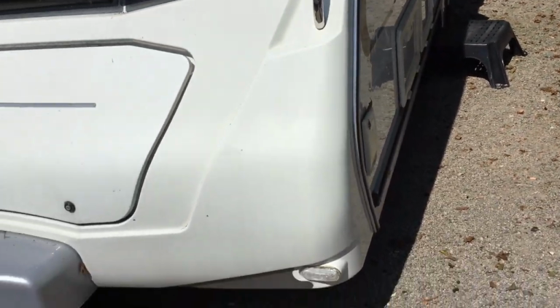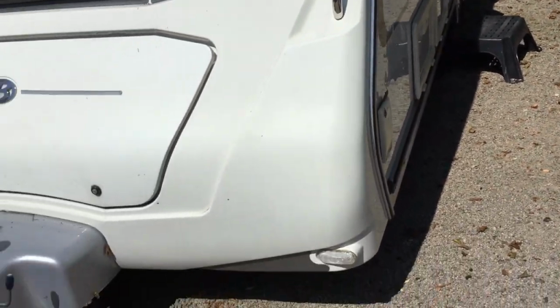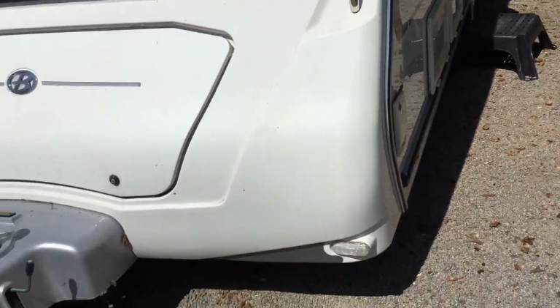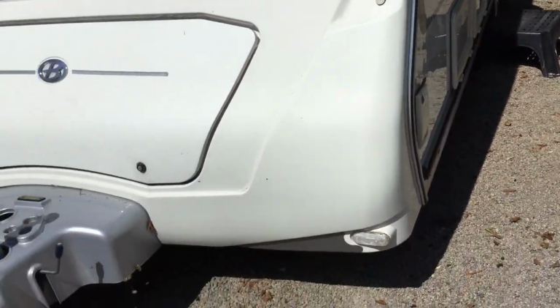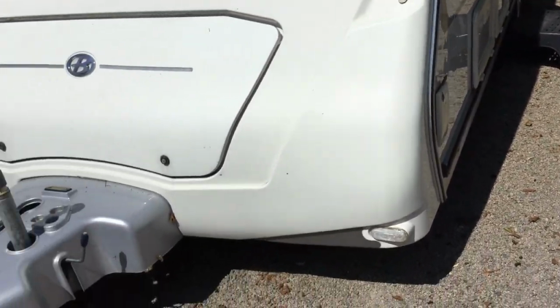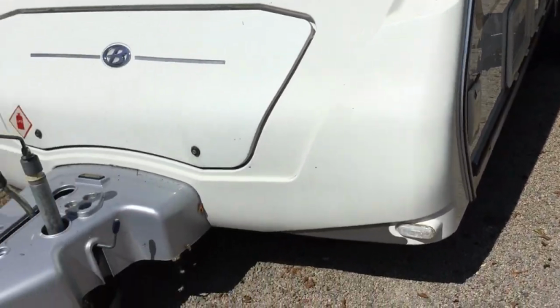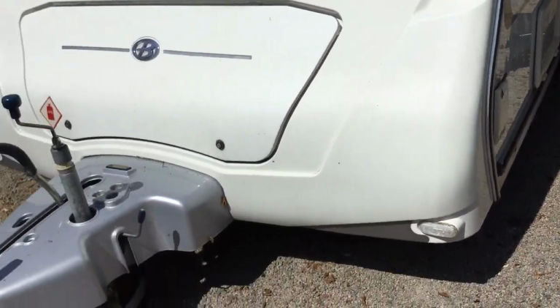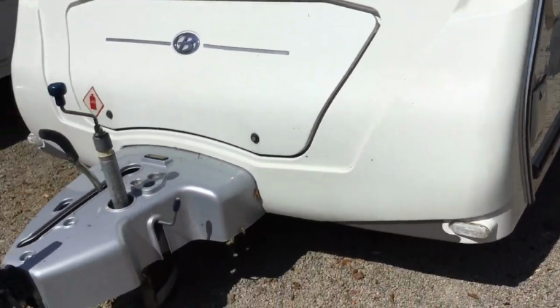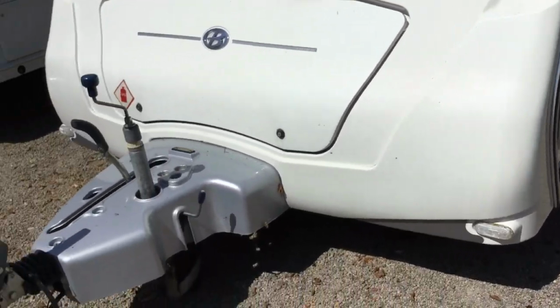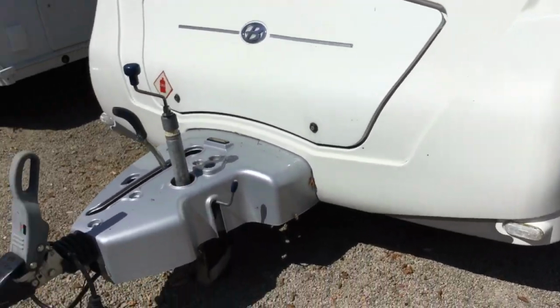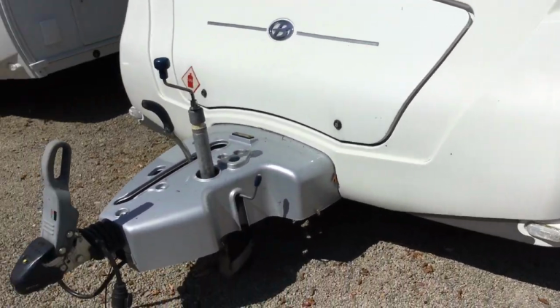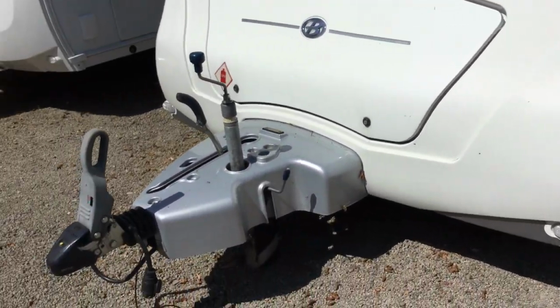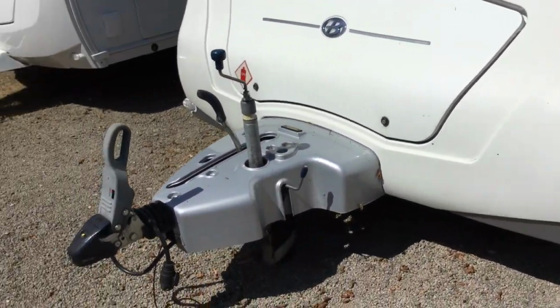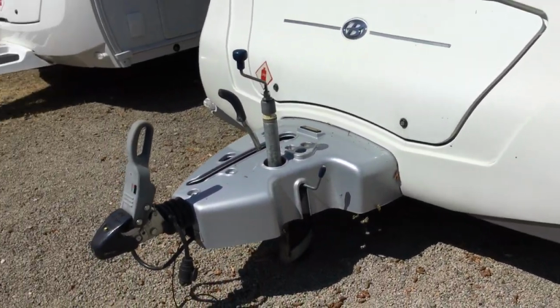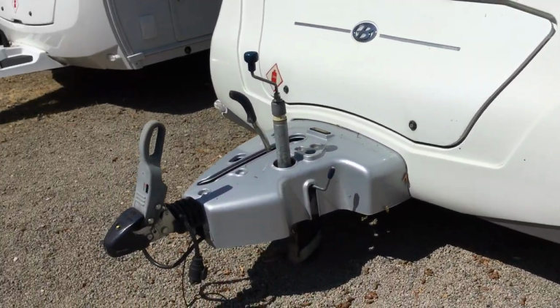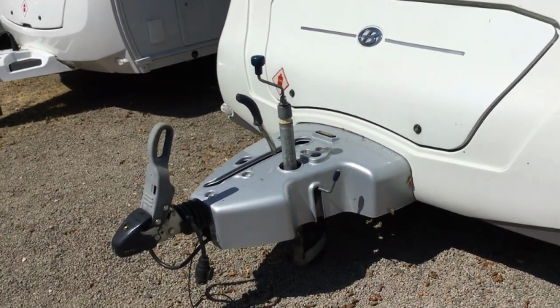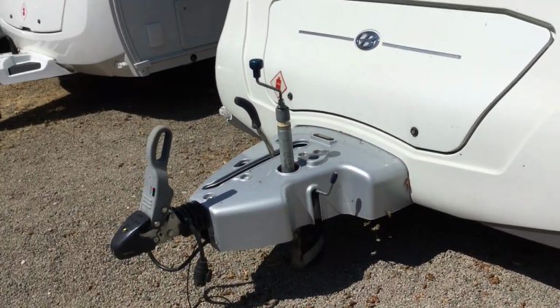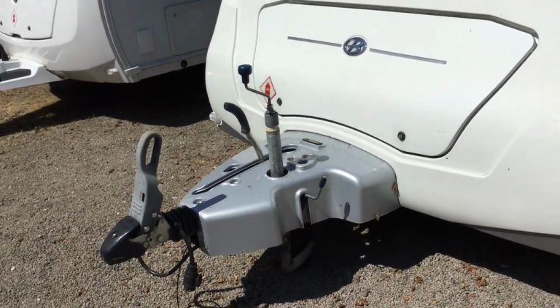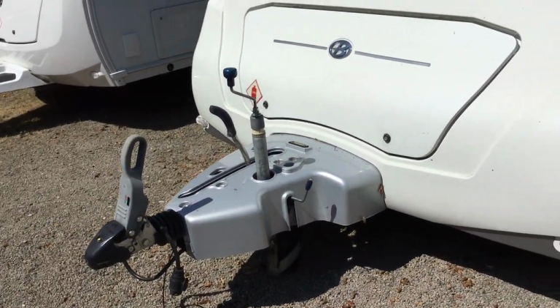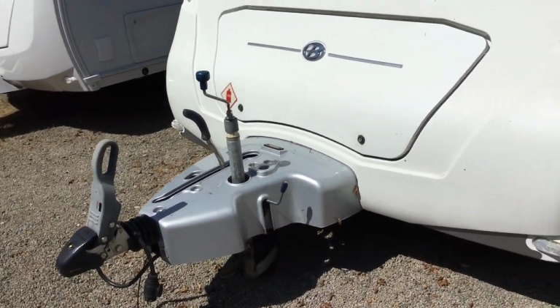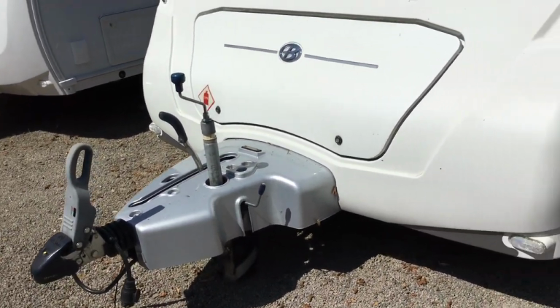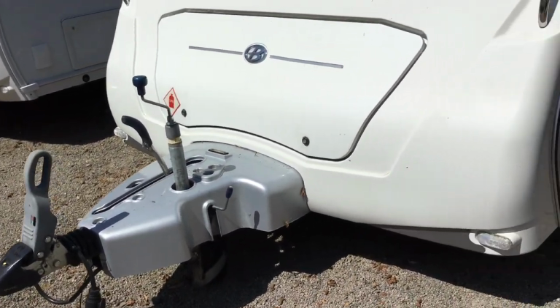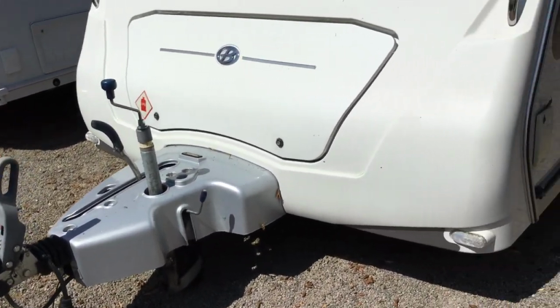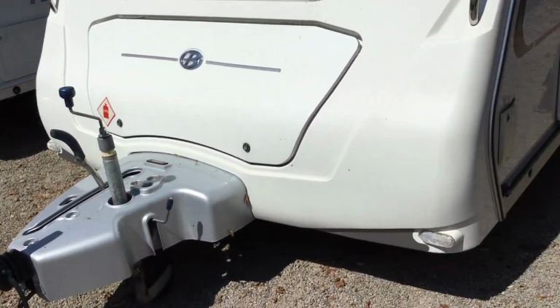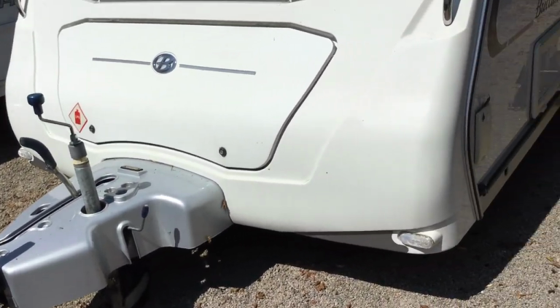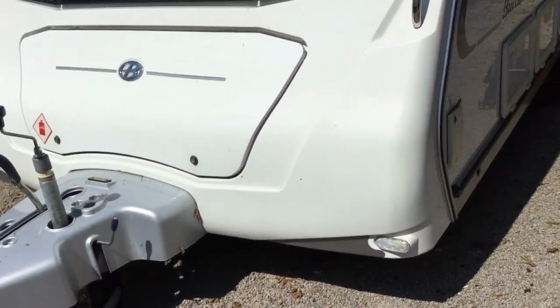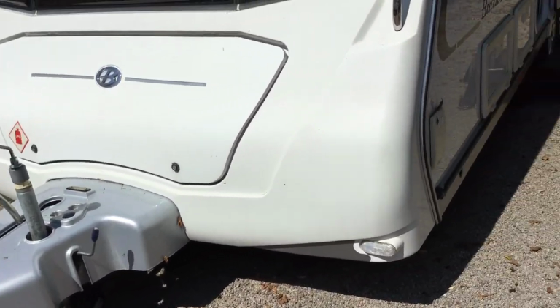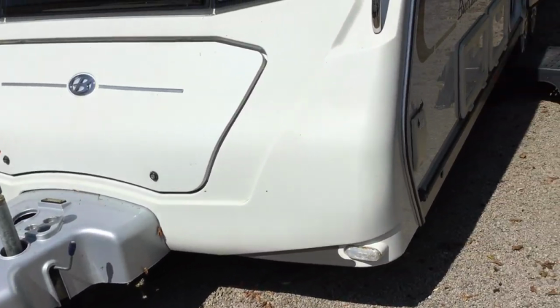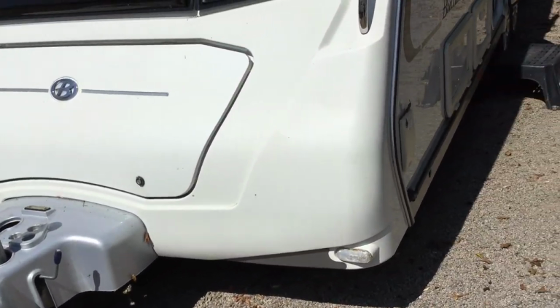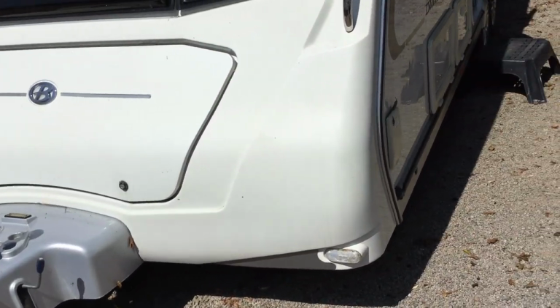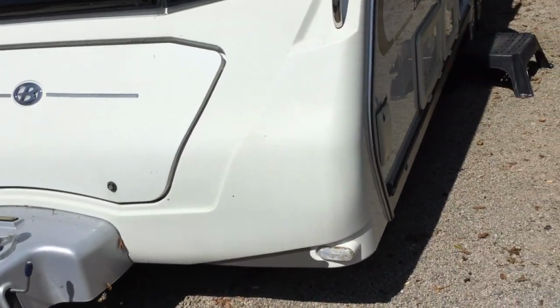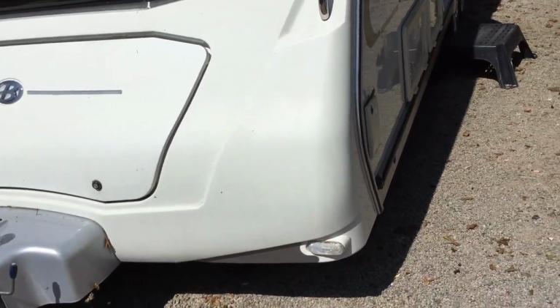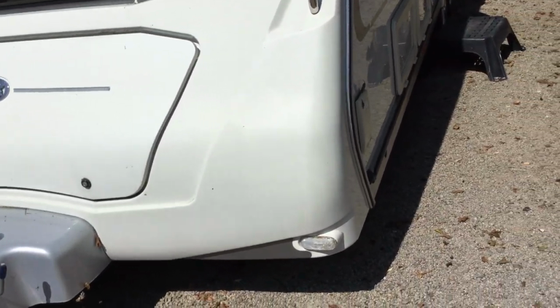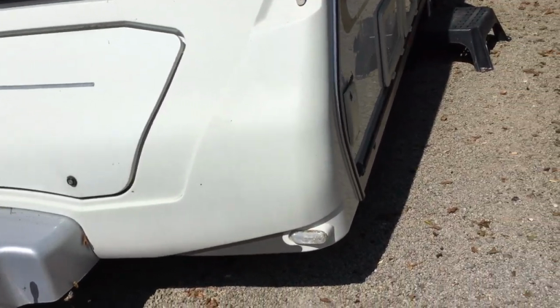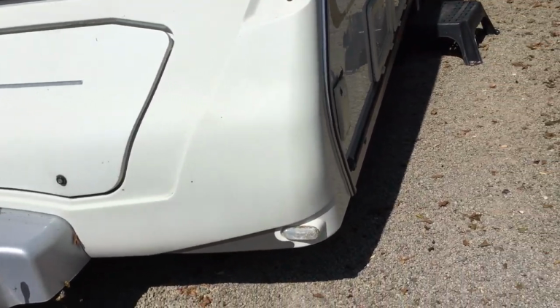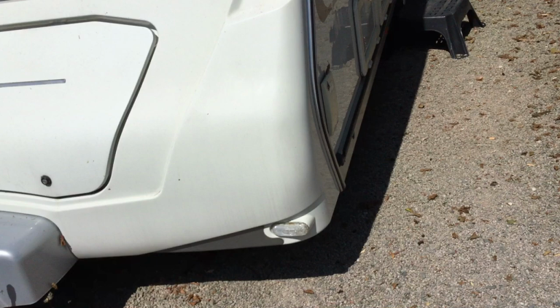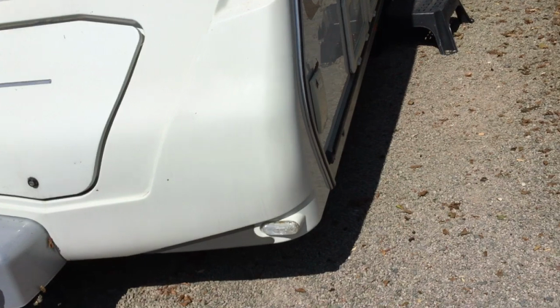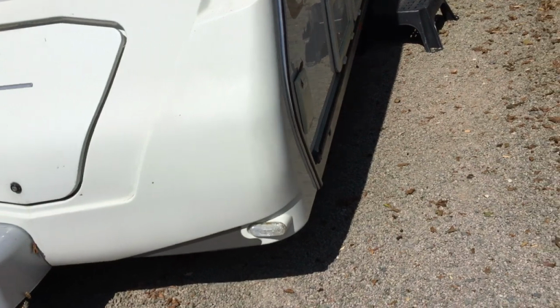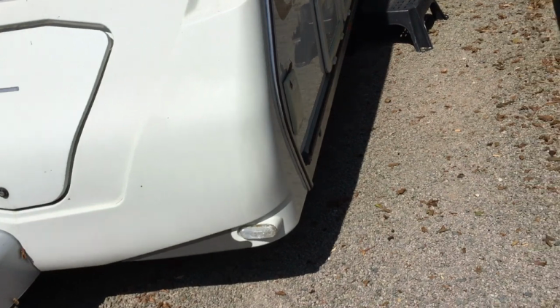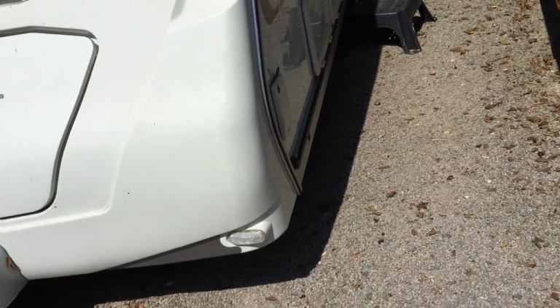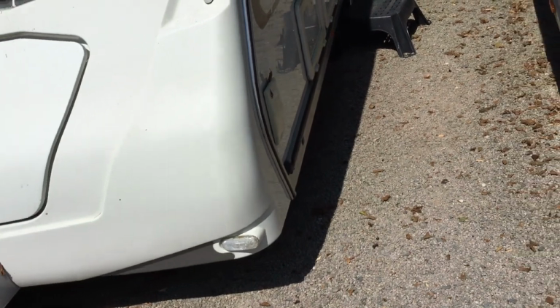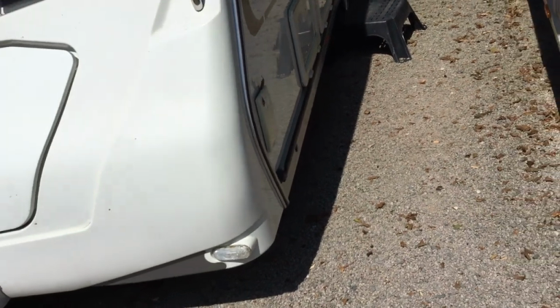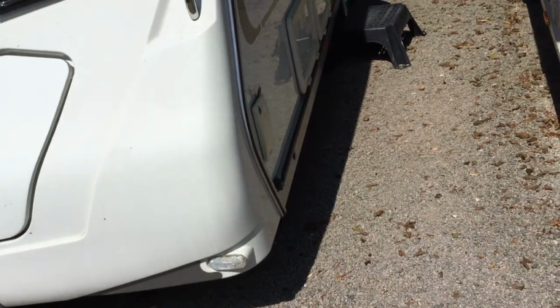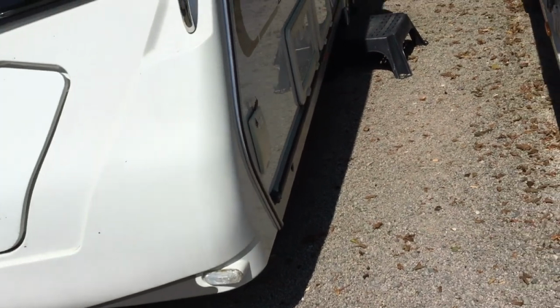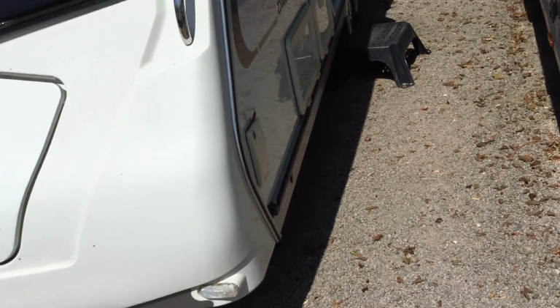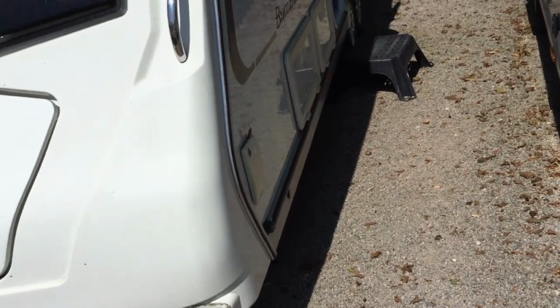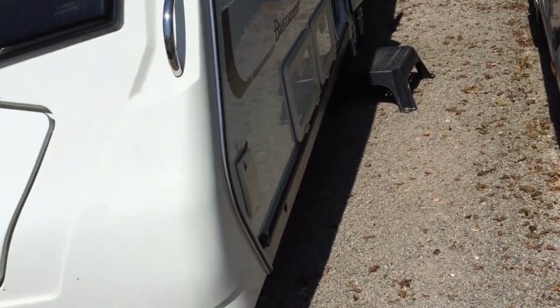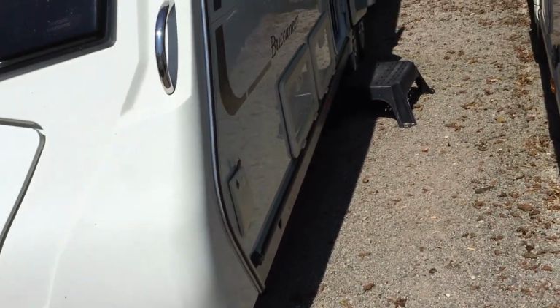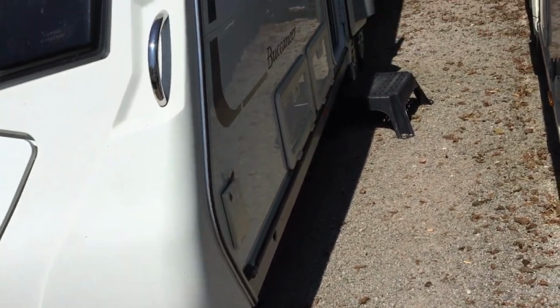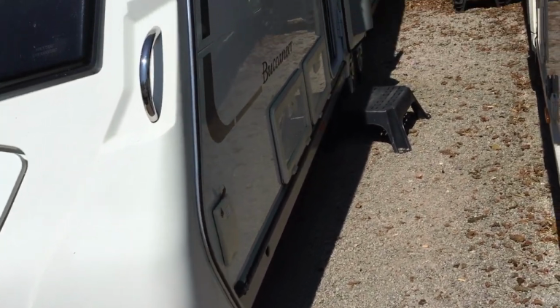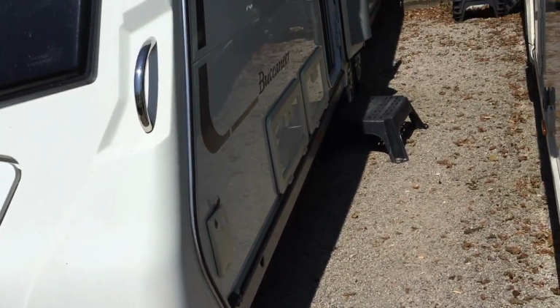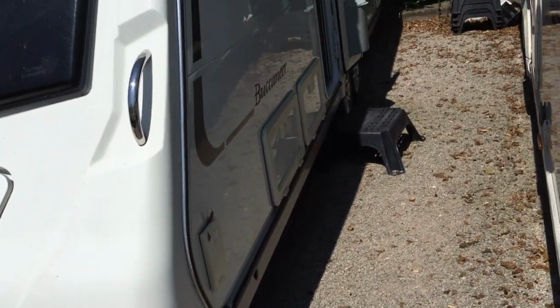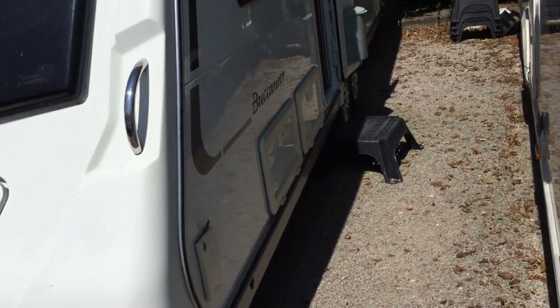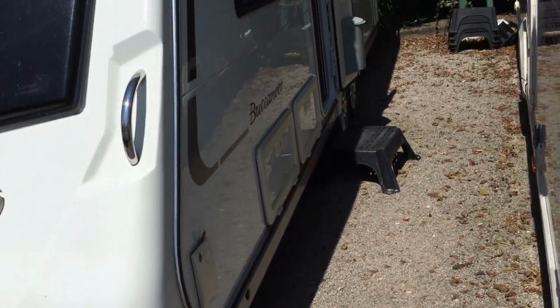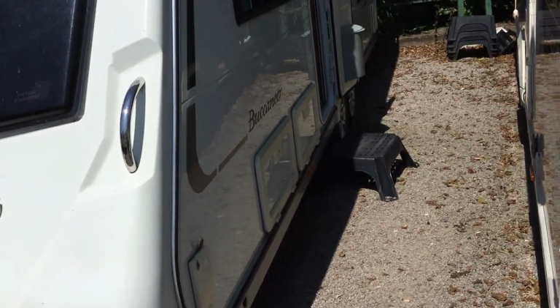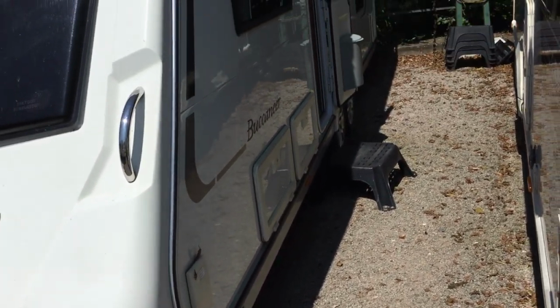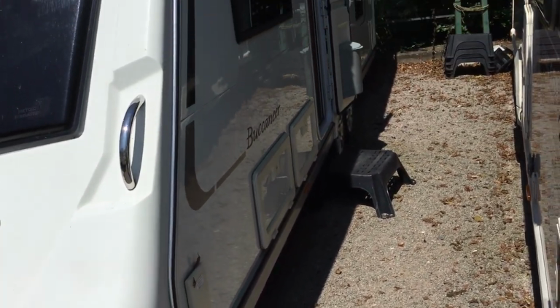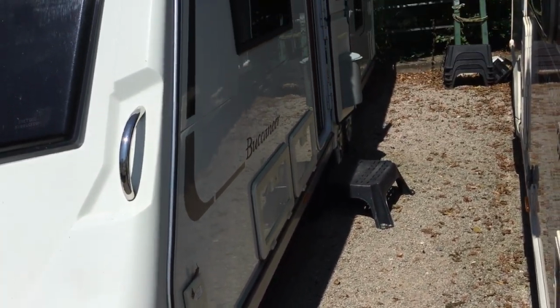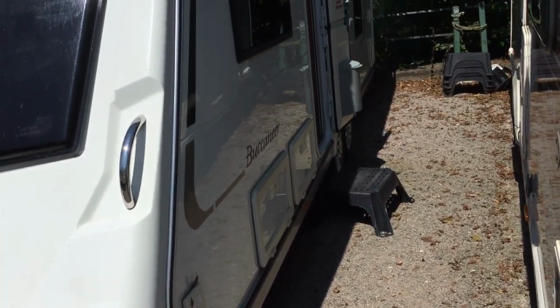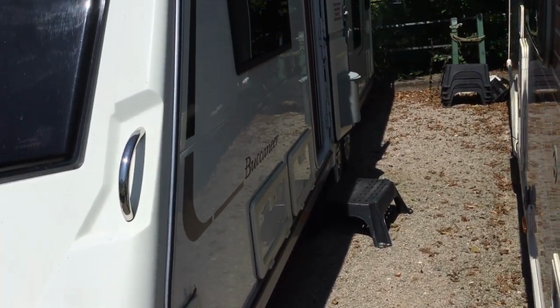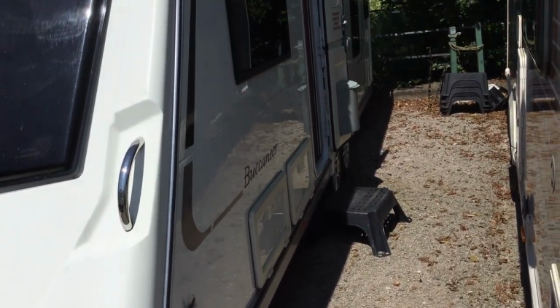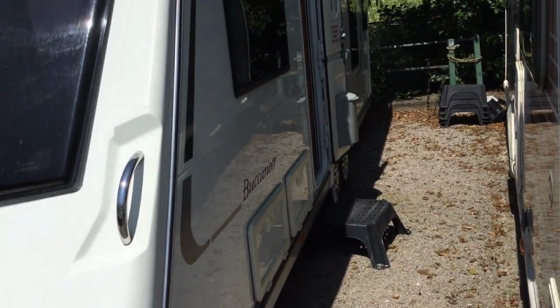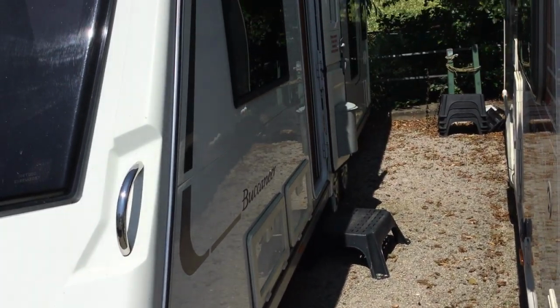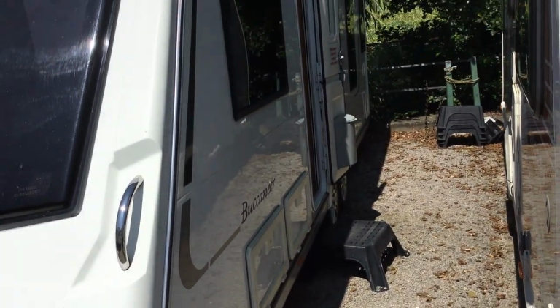What I'll do is I'll show you around the external part of this caravan — it's got ATC there and the external hatches.